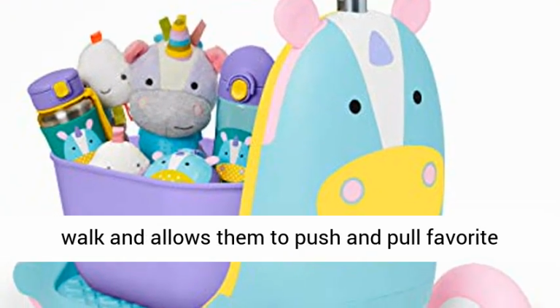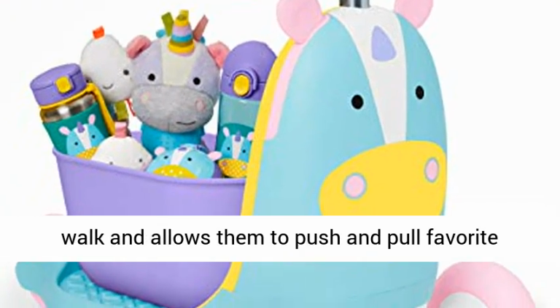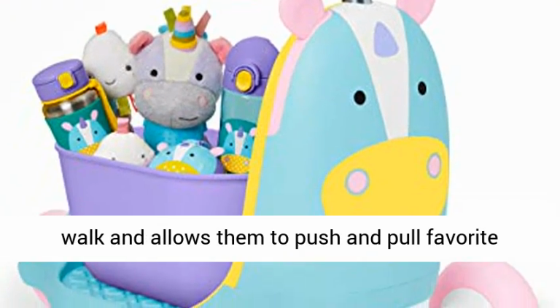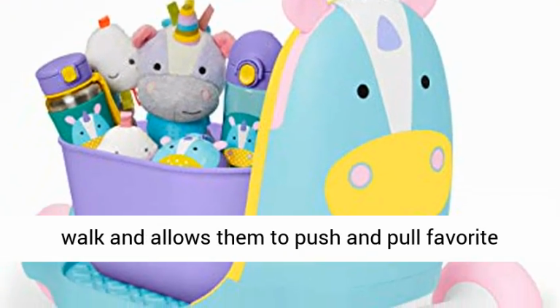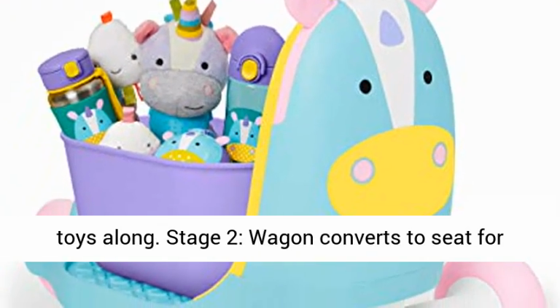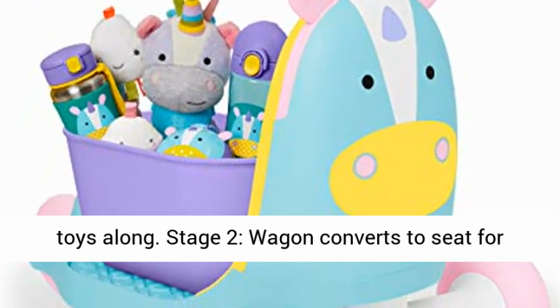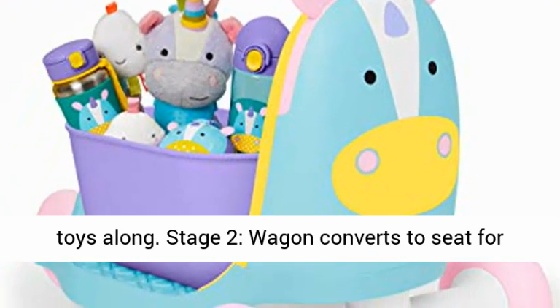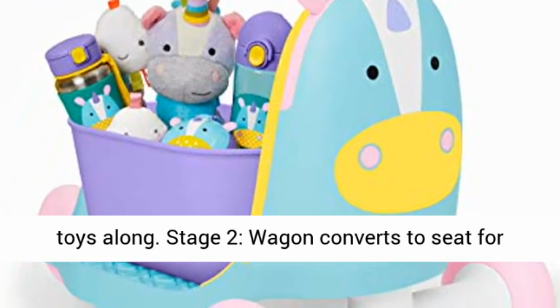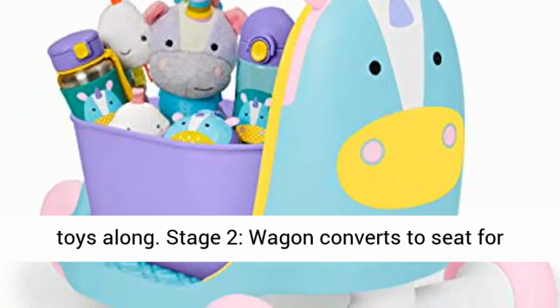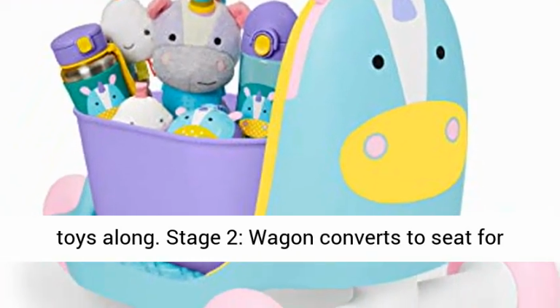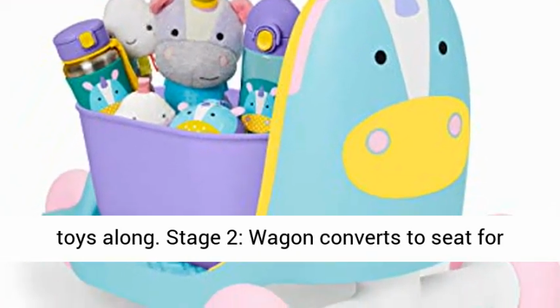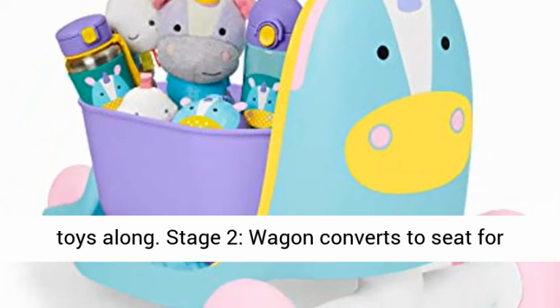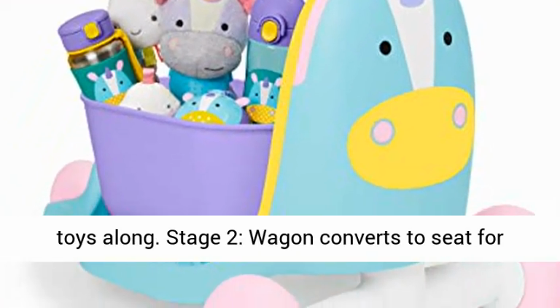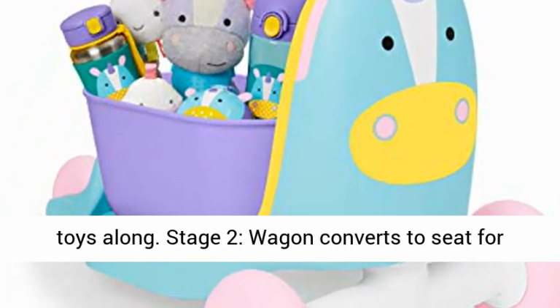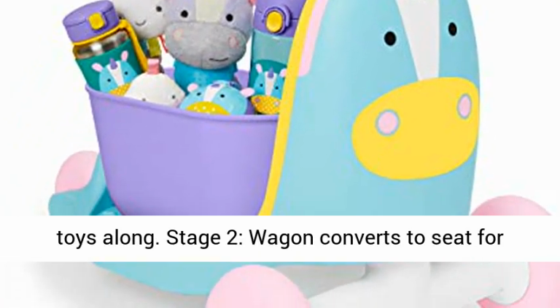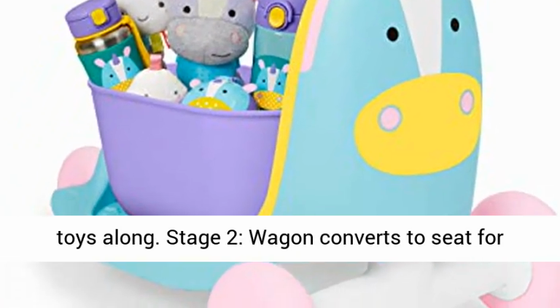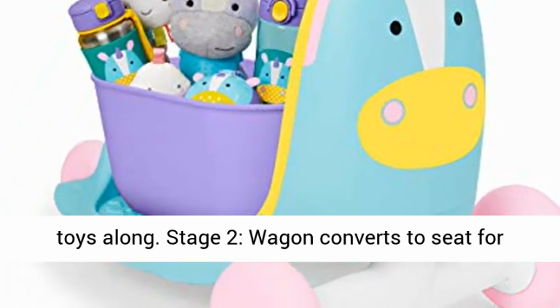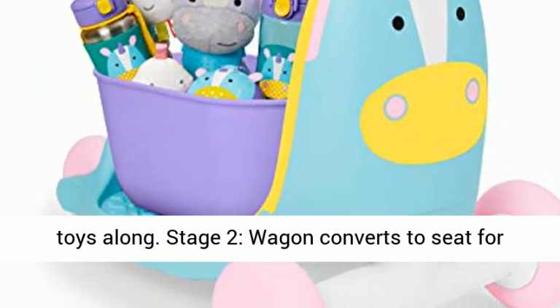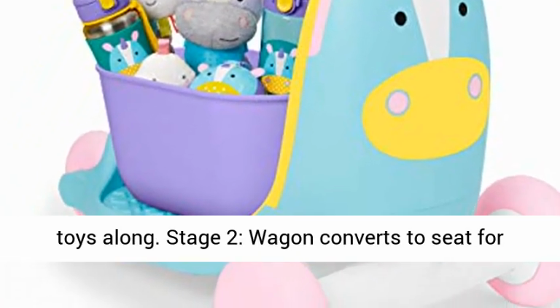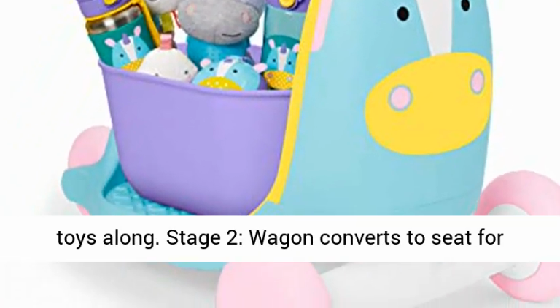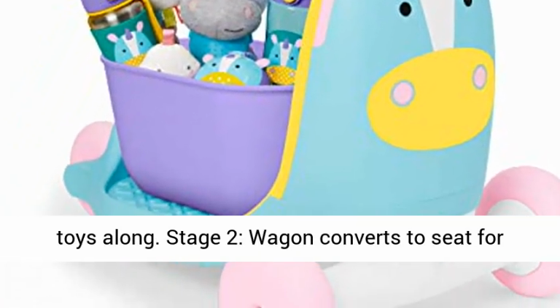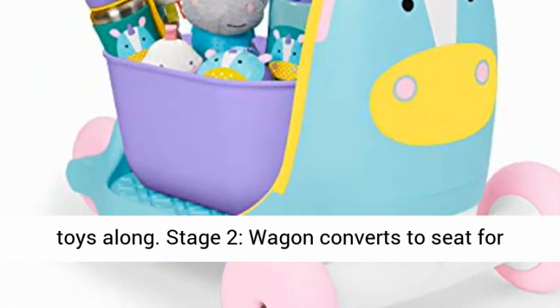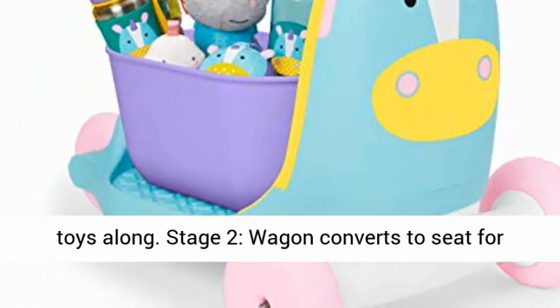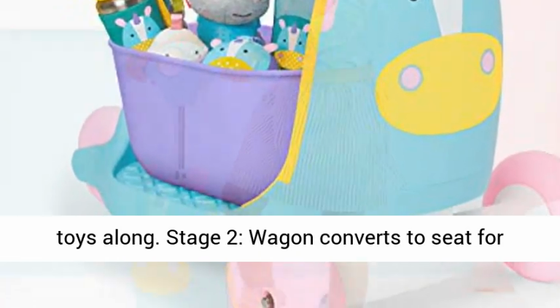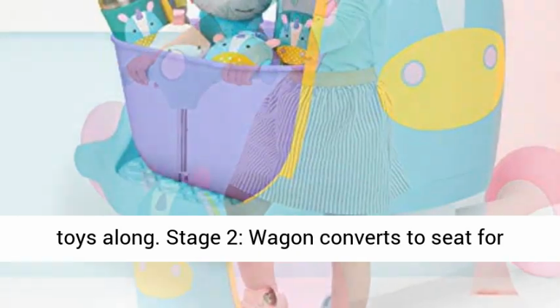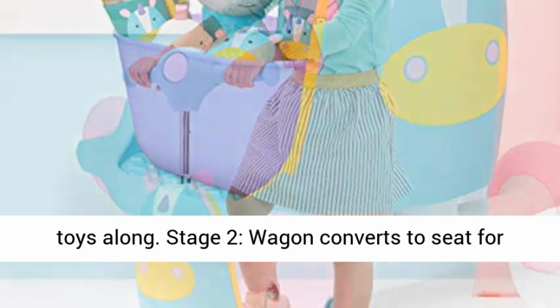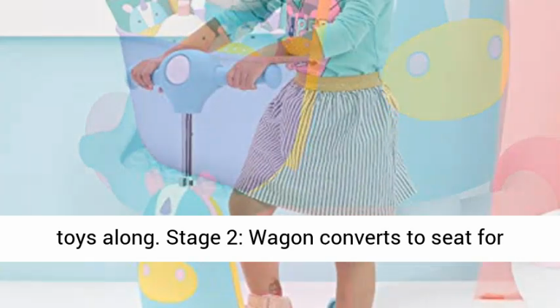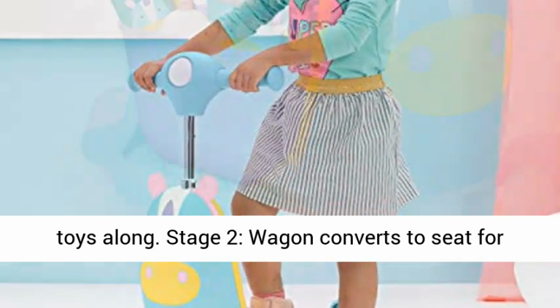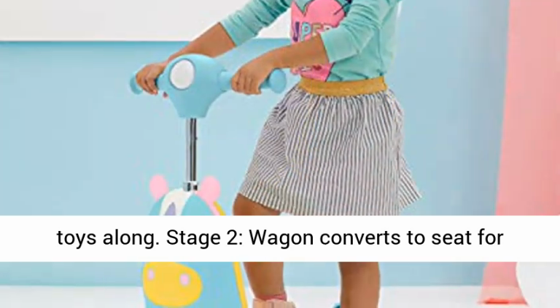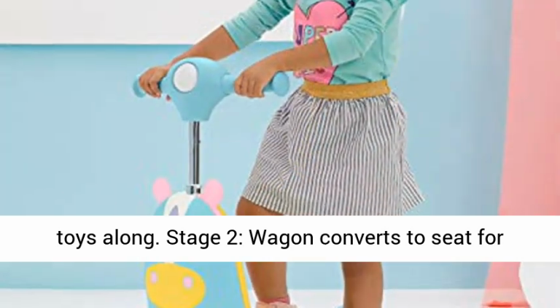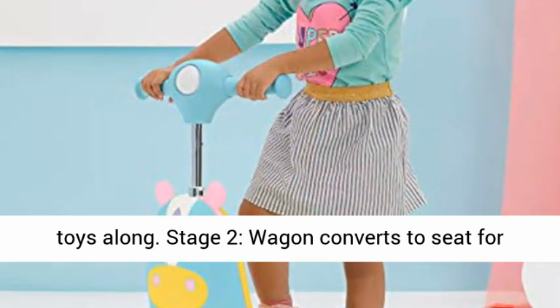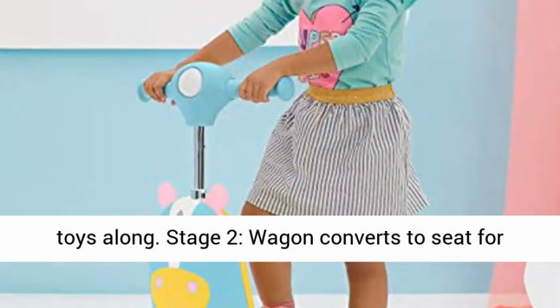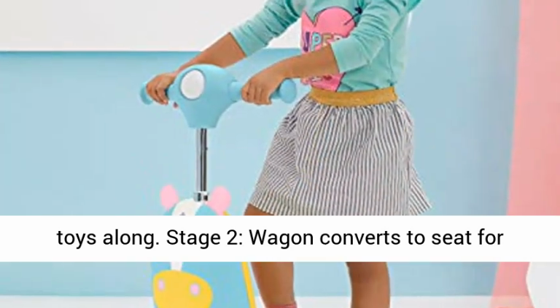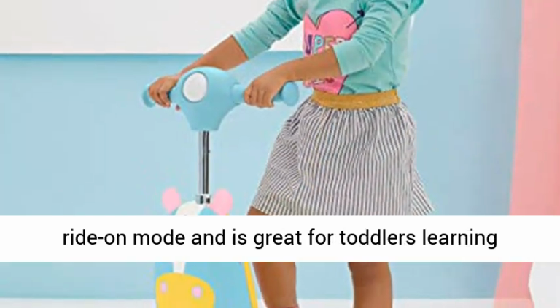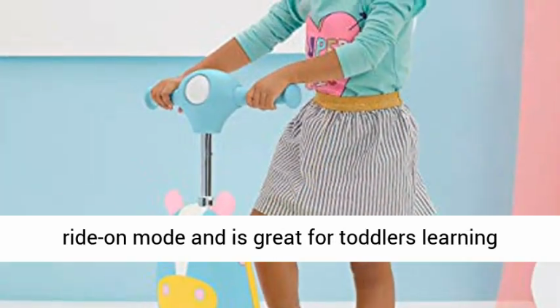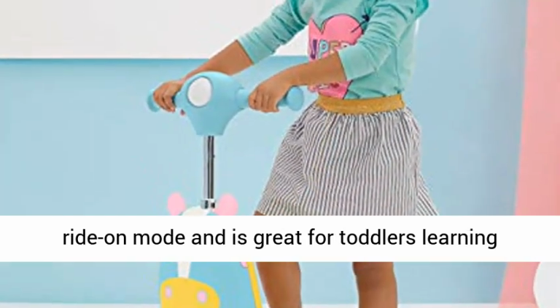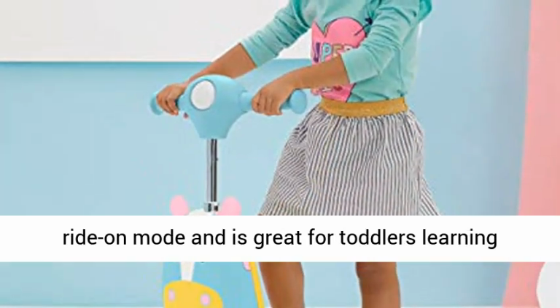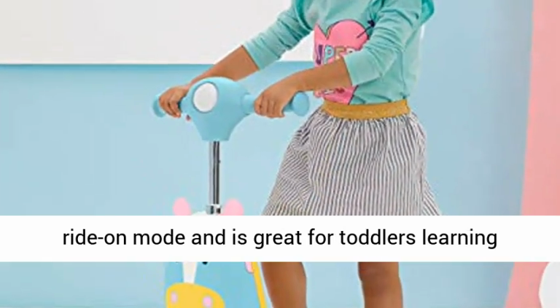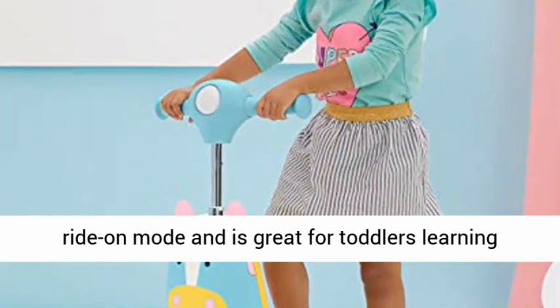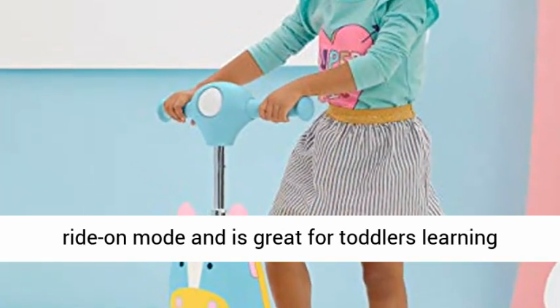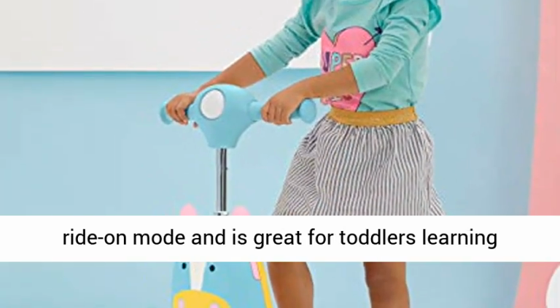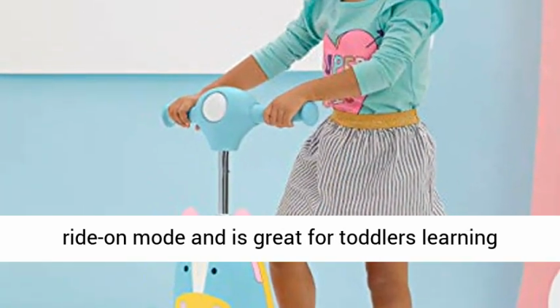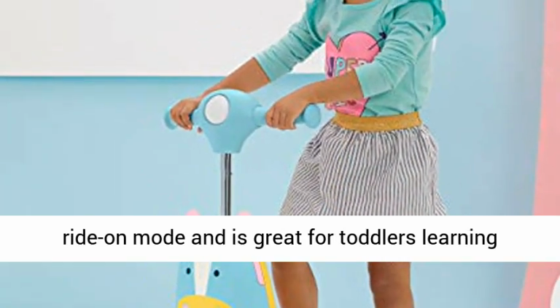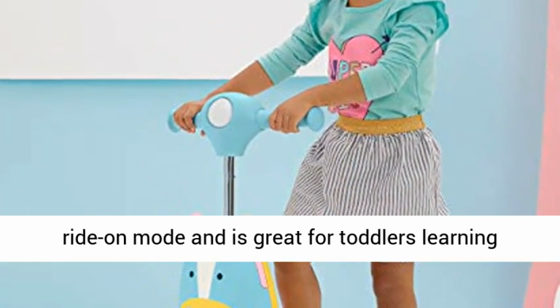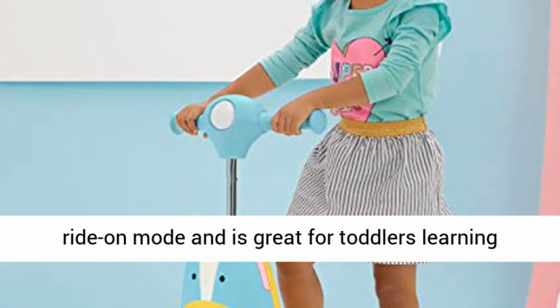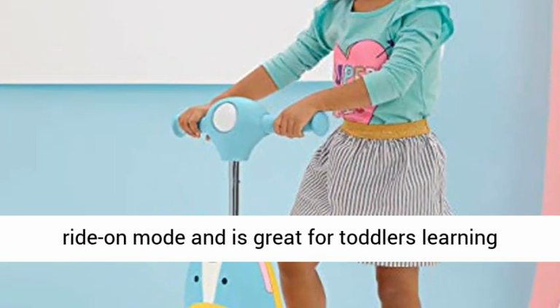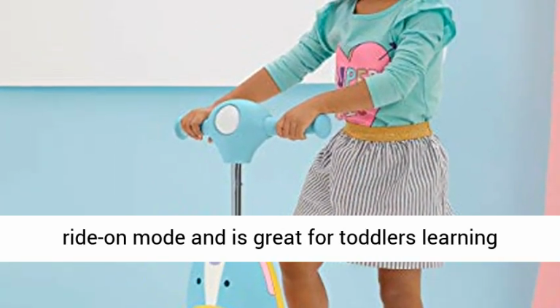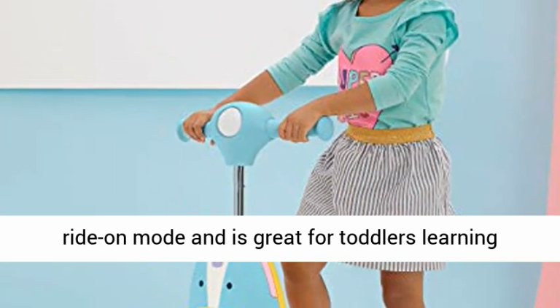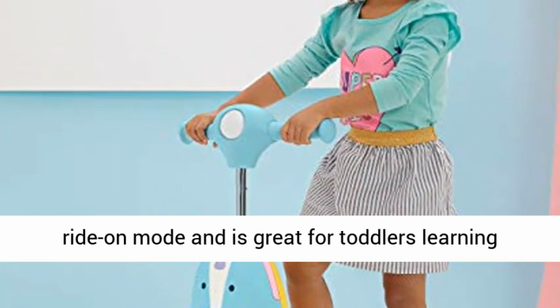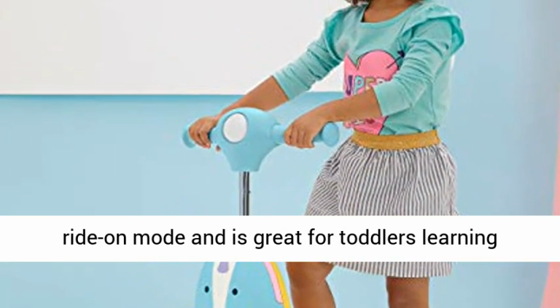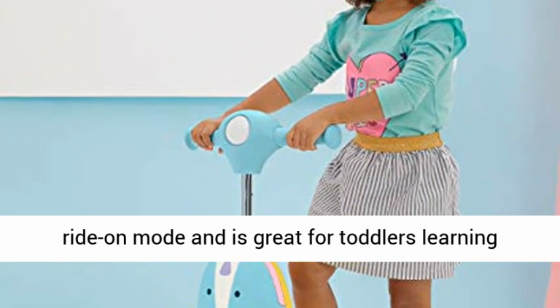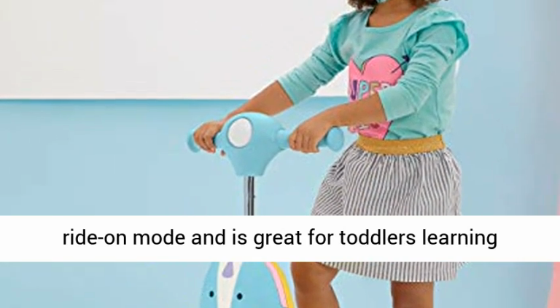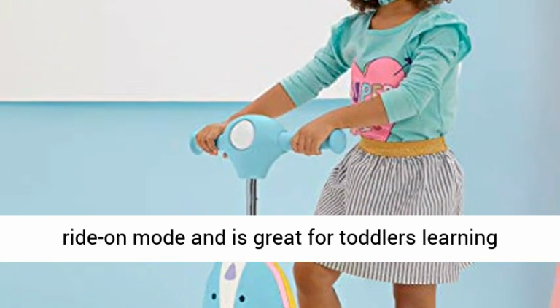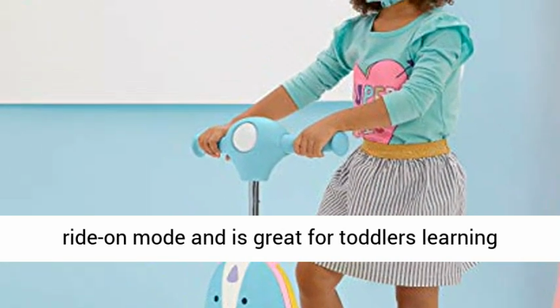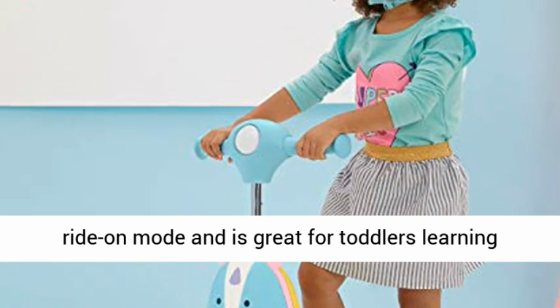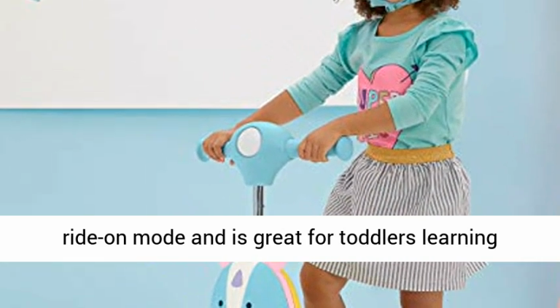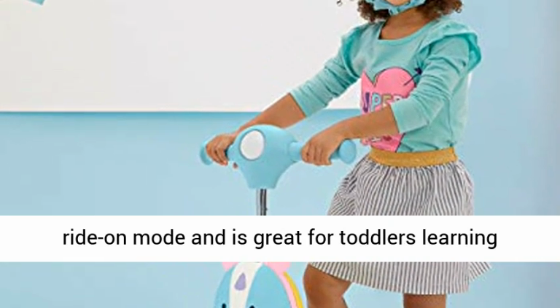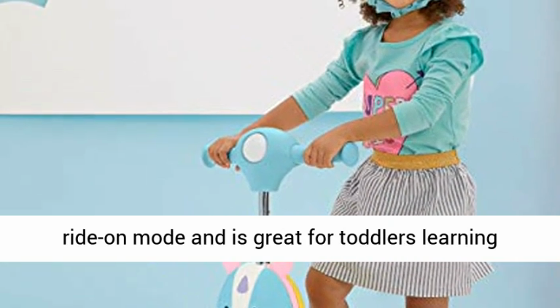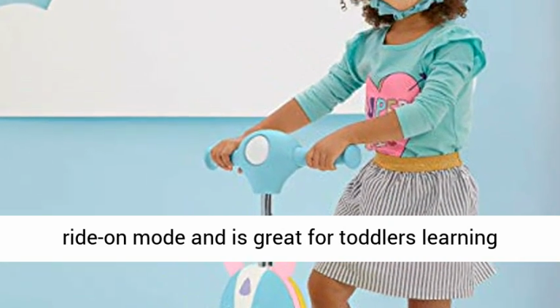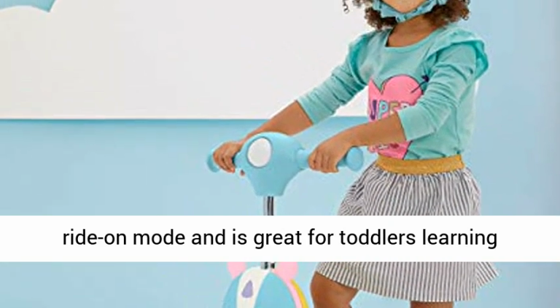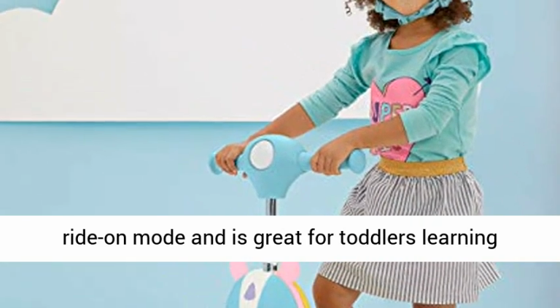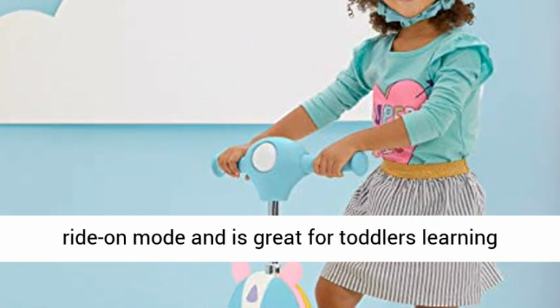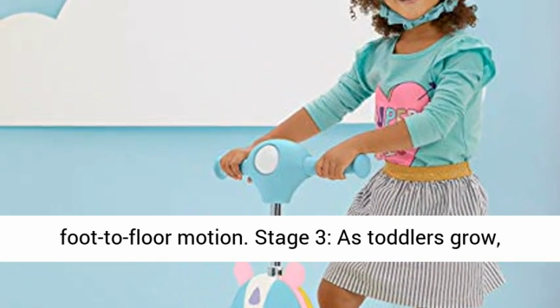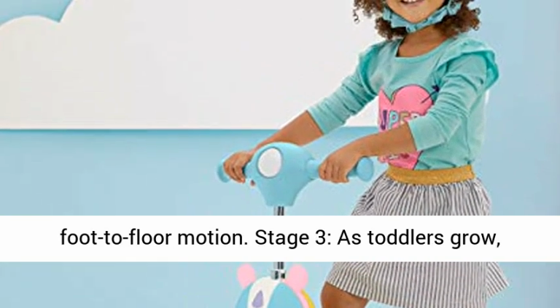Stage 2: The wagon converts to seats for ride-on mode, and is great for toddlers learning foot-to-floor motion.